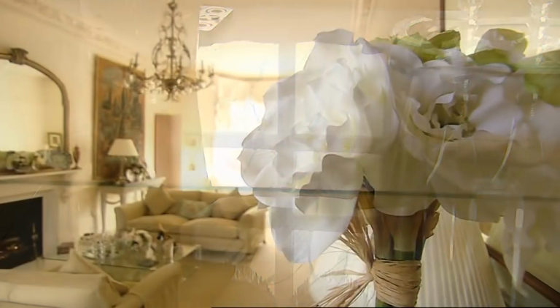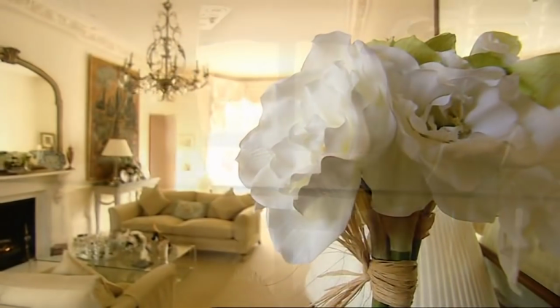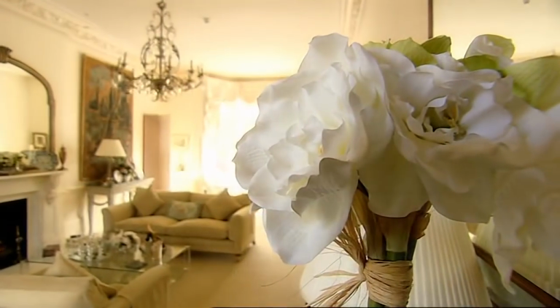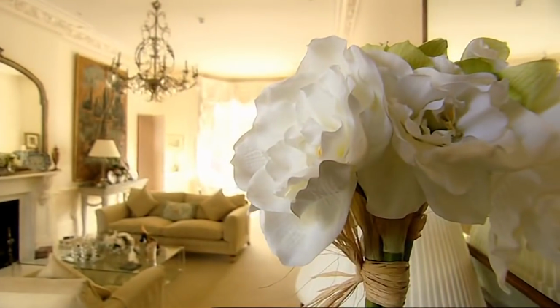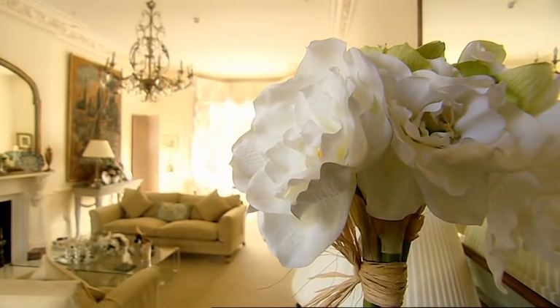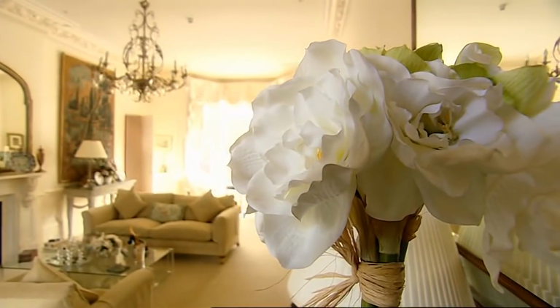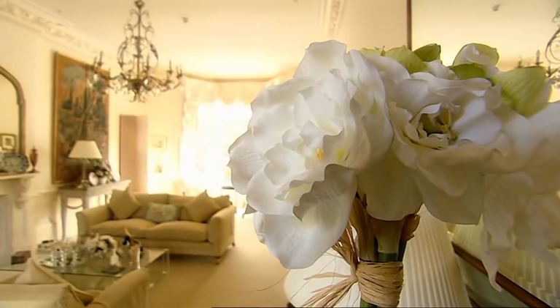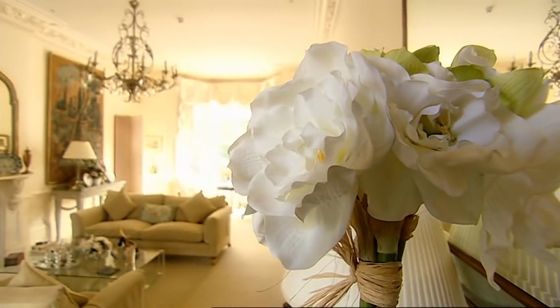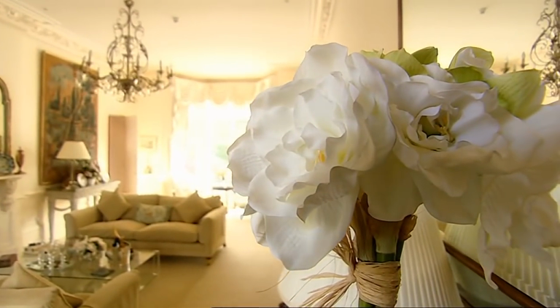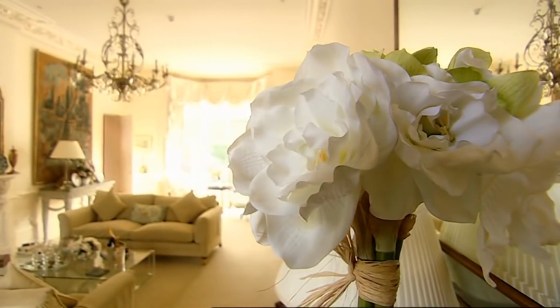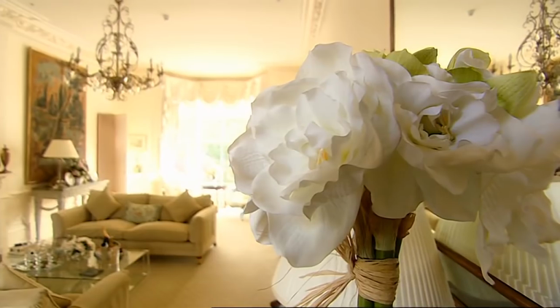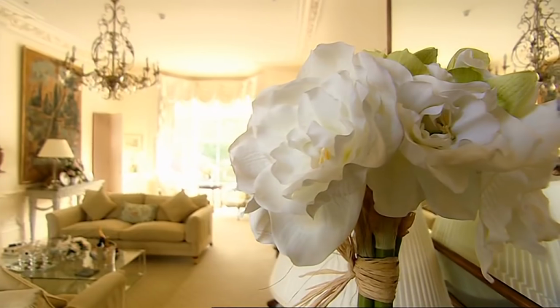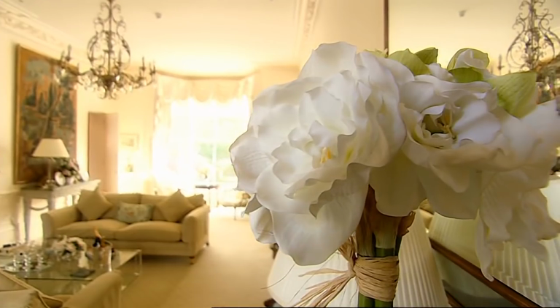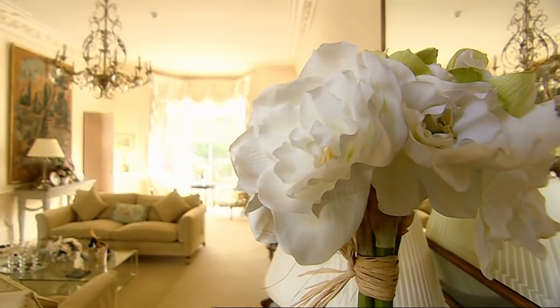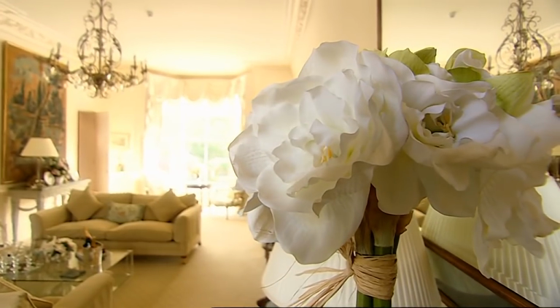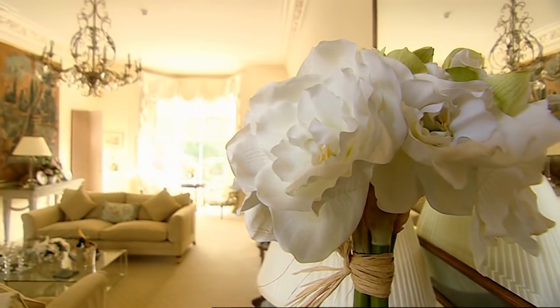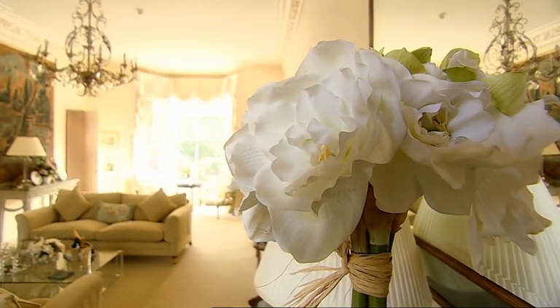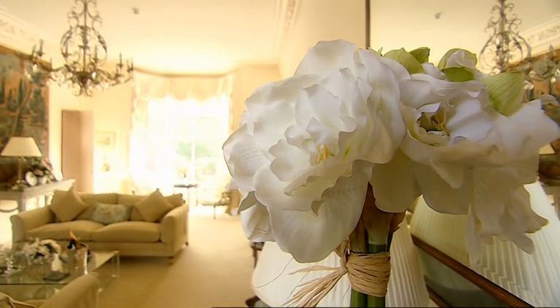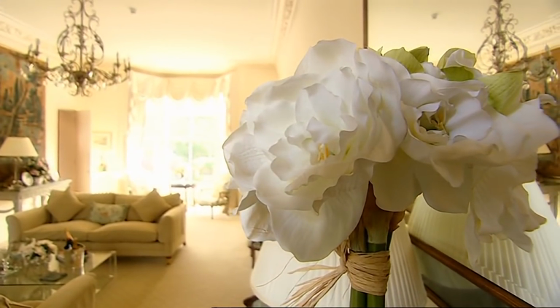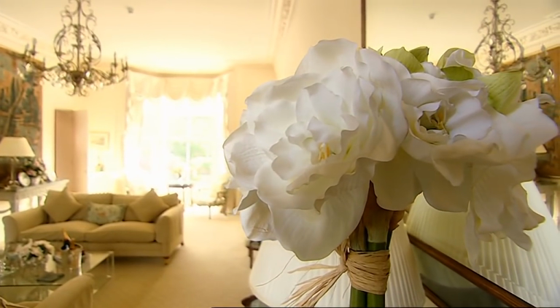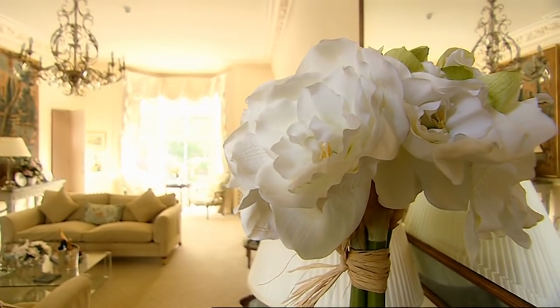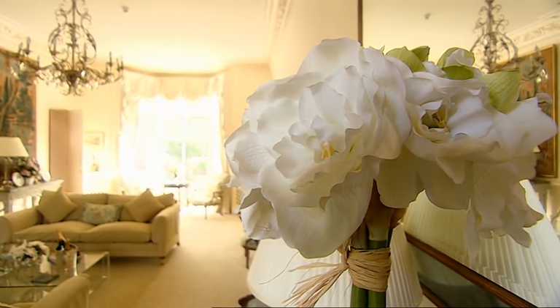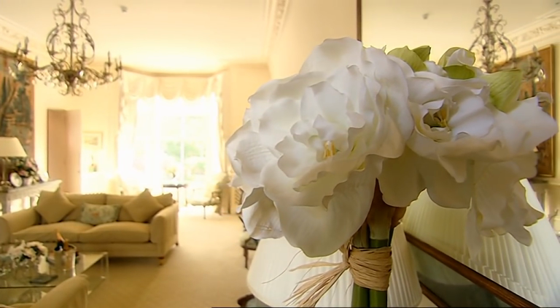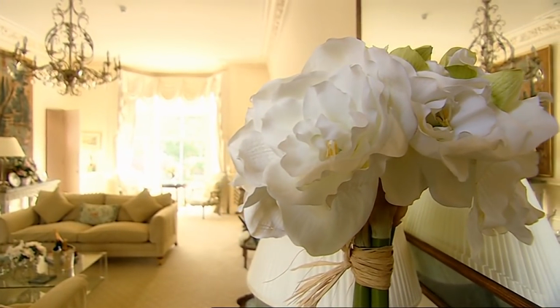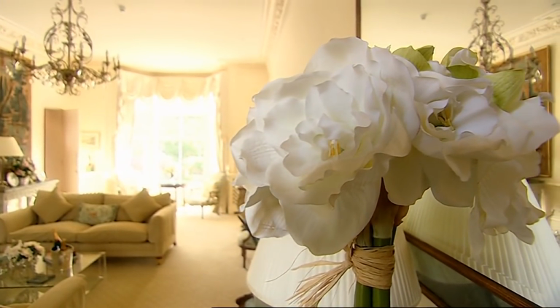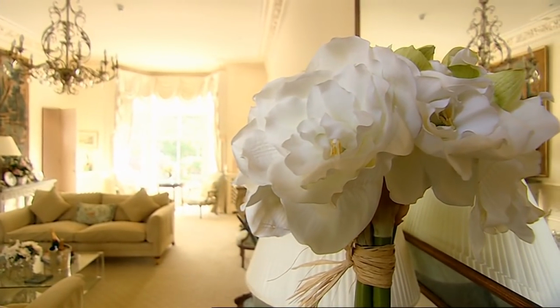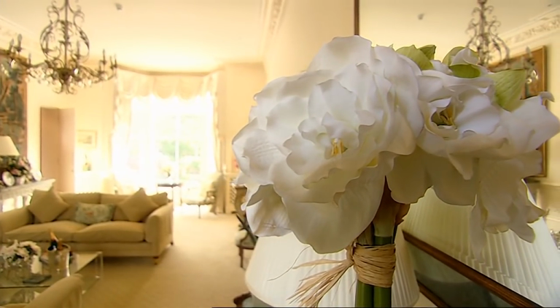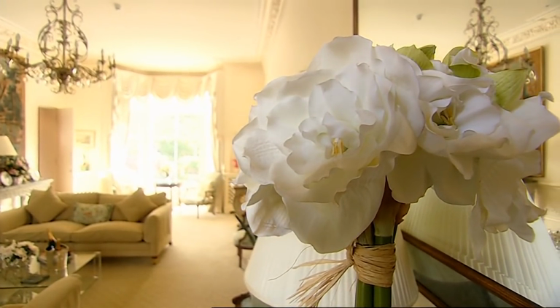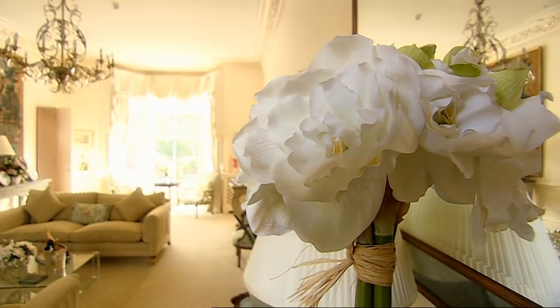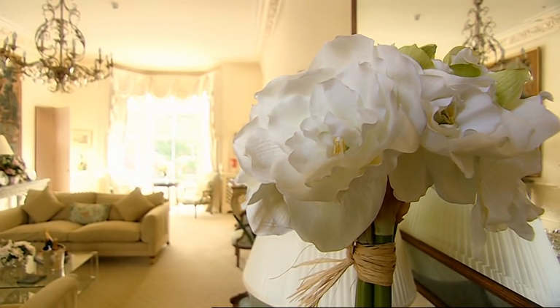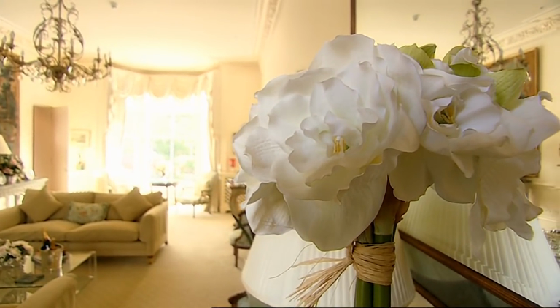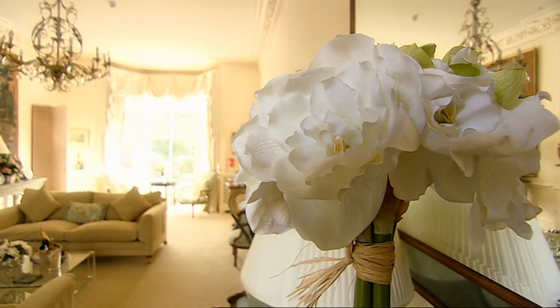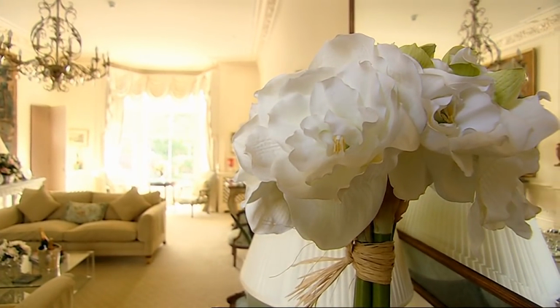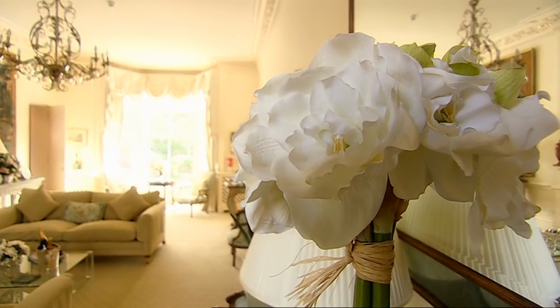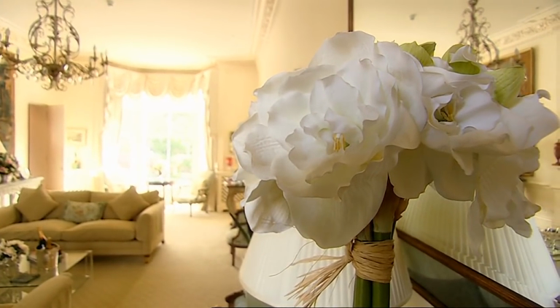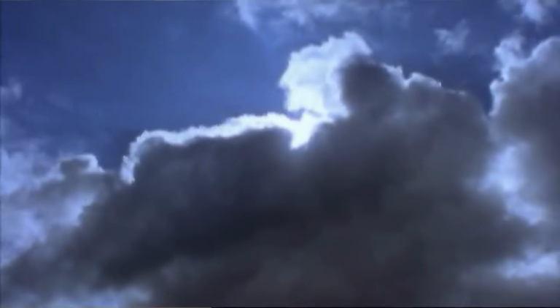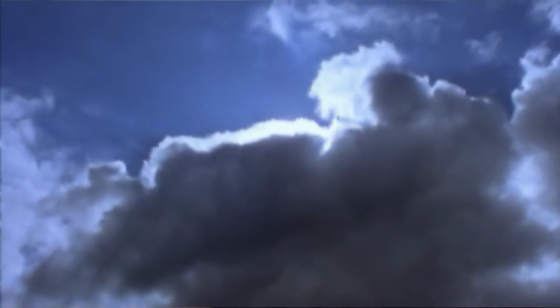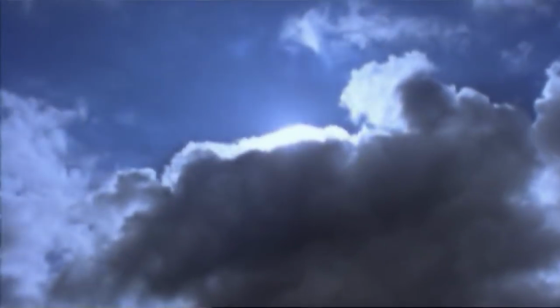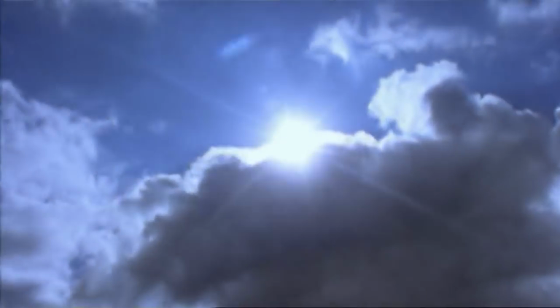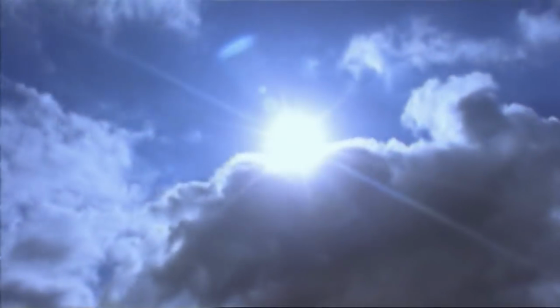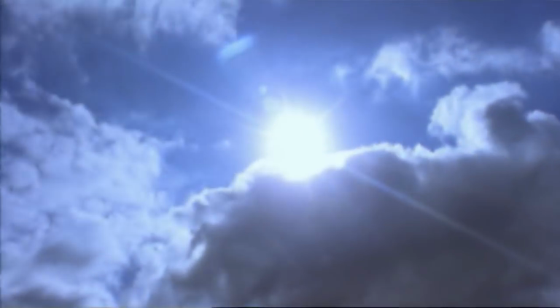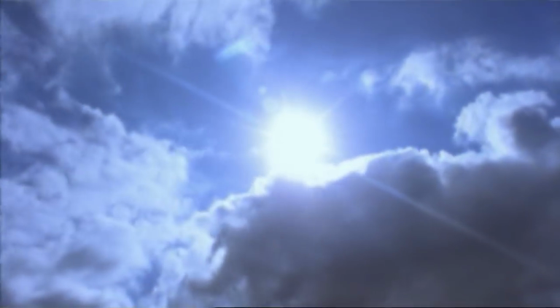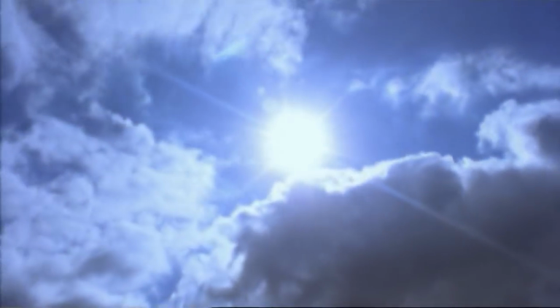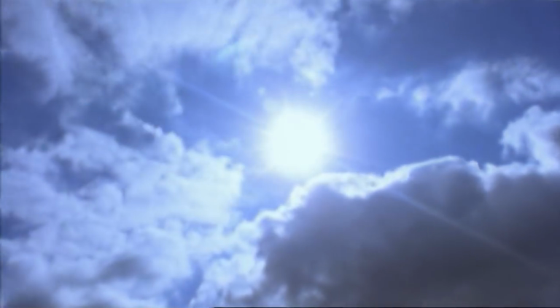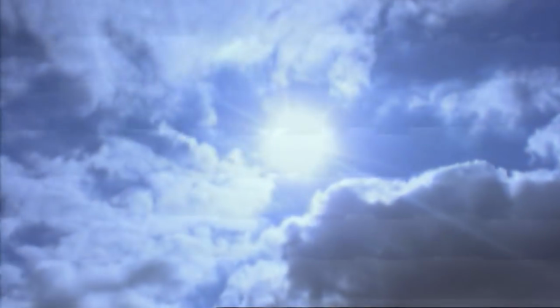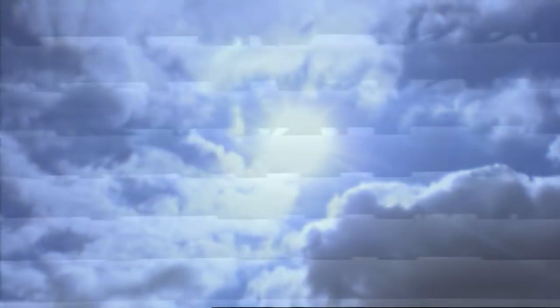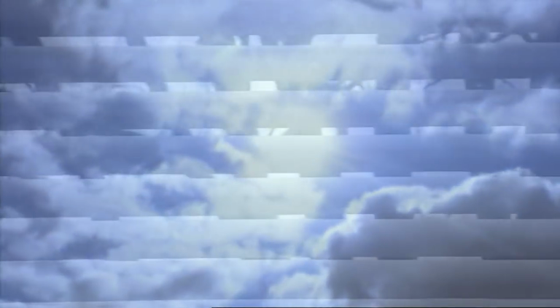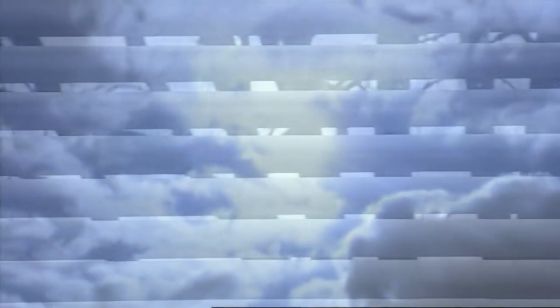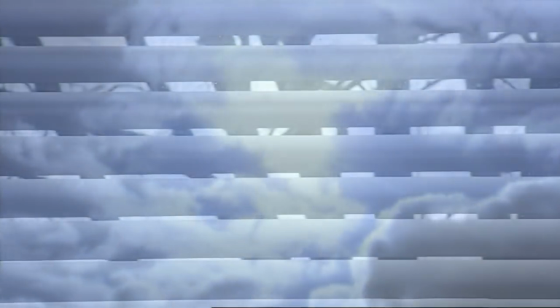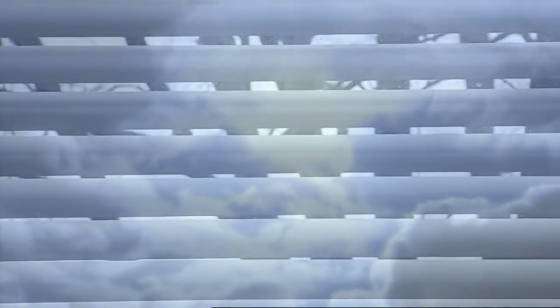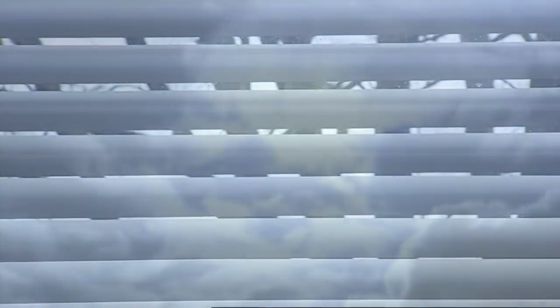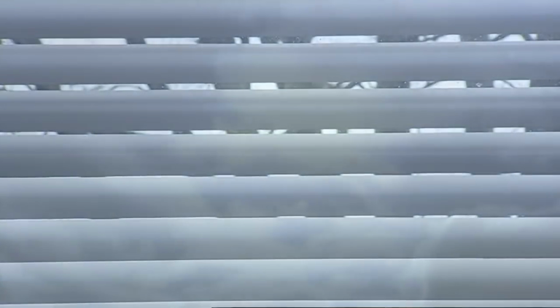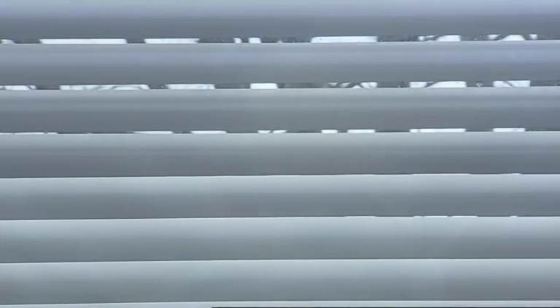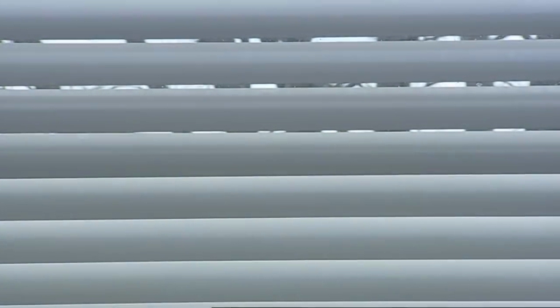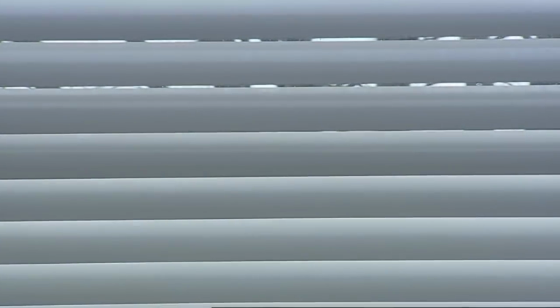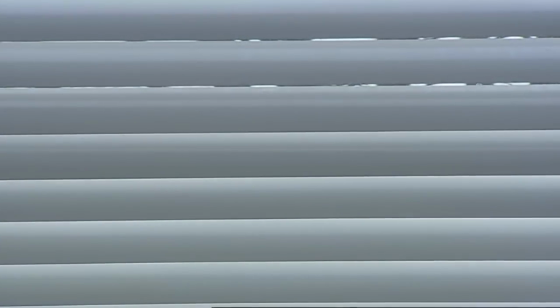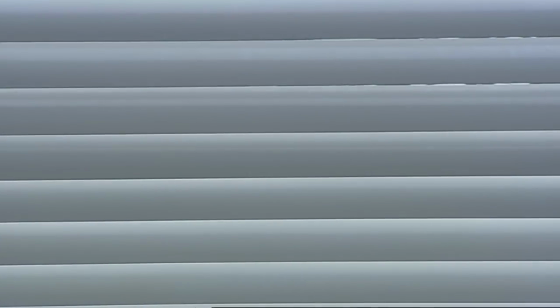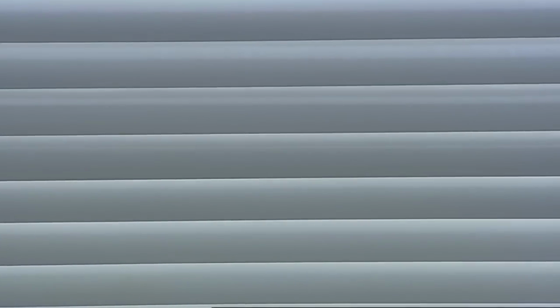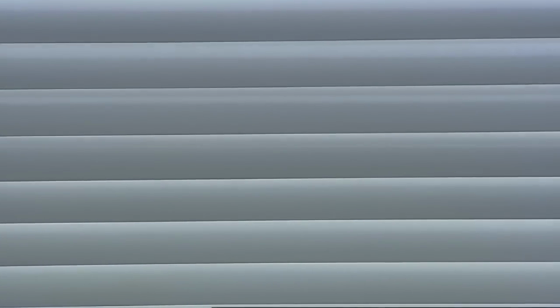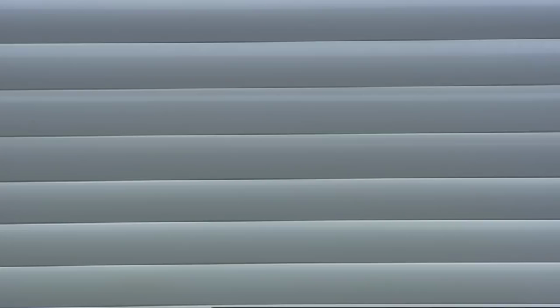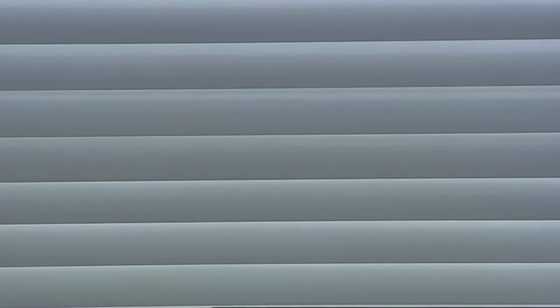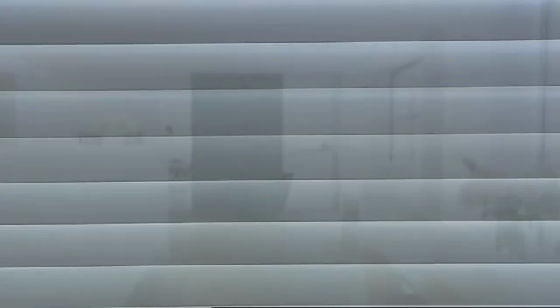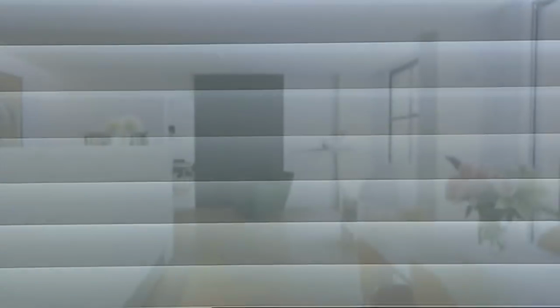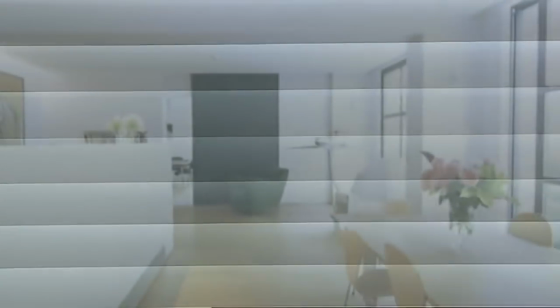Natural light enriches our homes, and by understanding its effects, you can transform your surroundings and, believe it or not, your health.